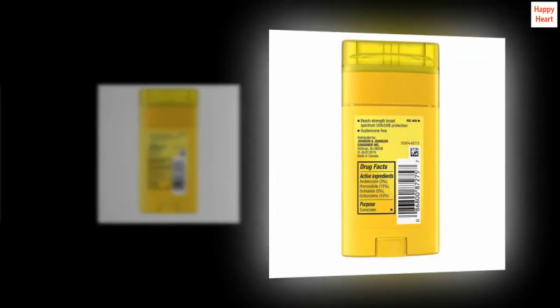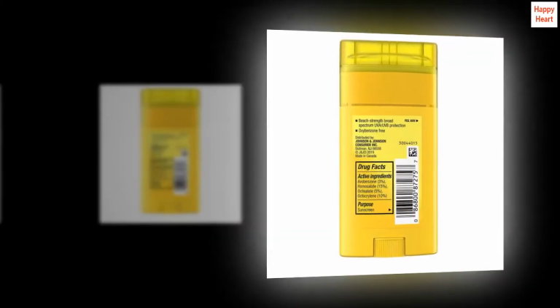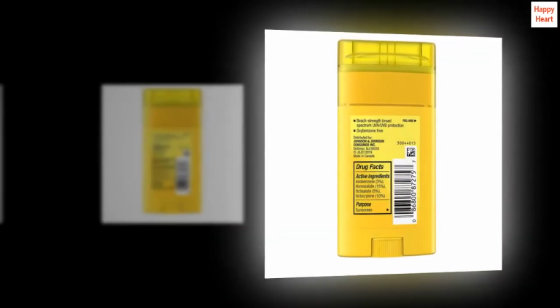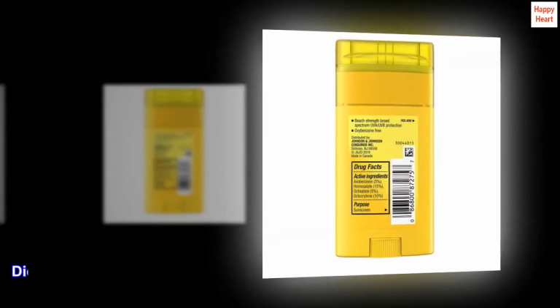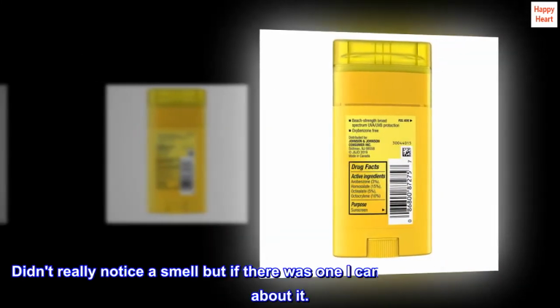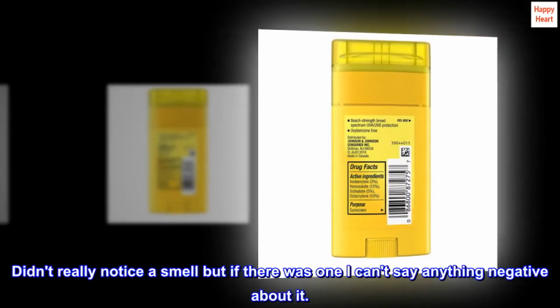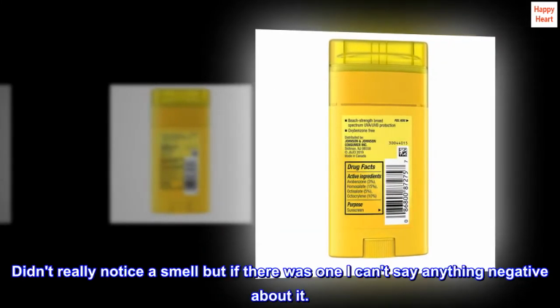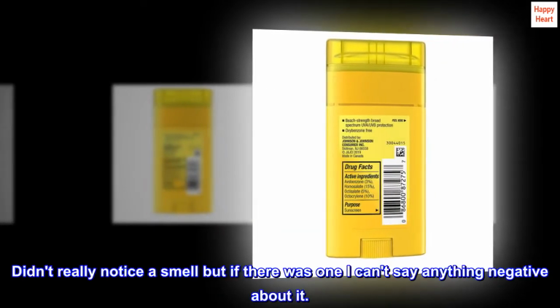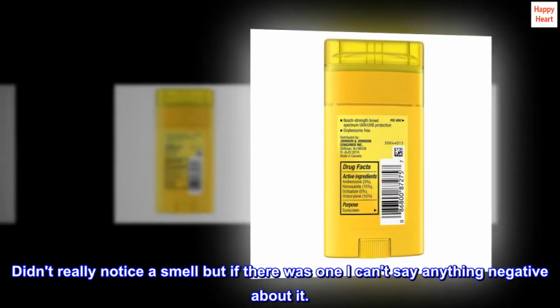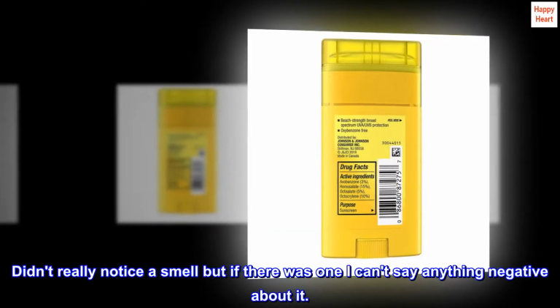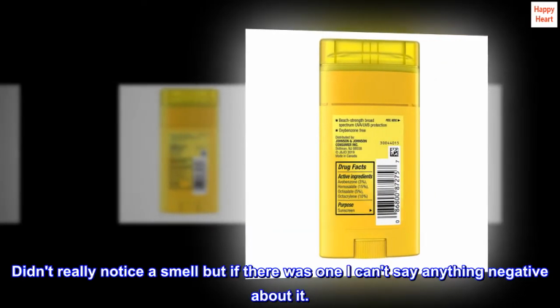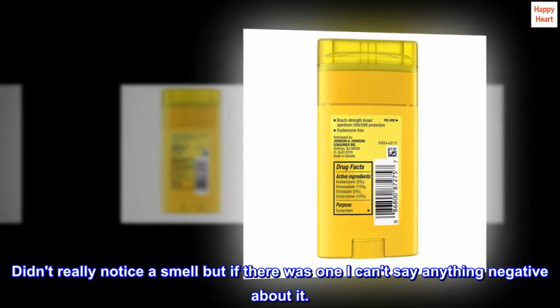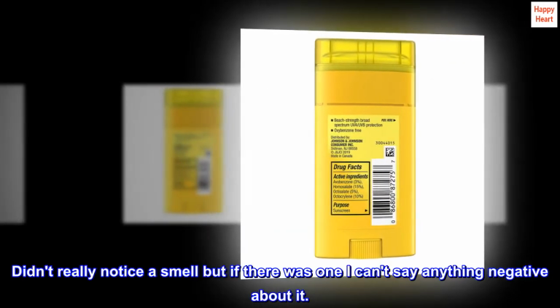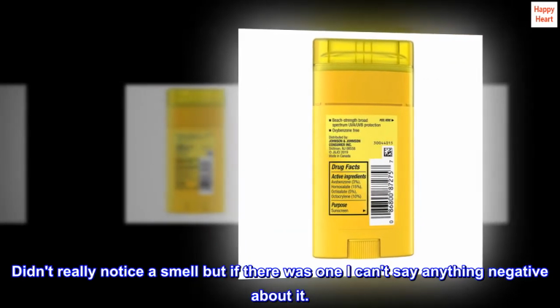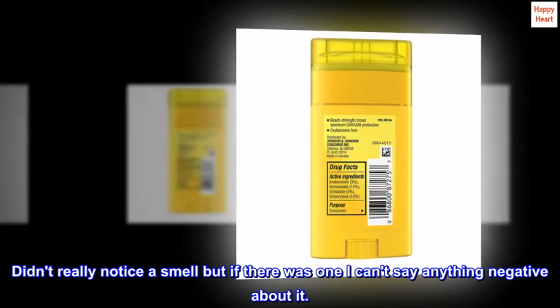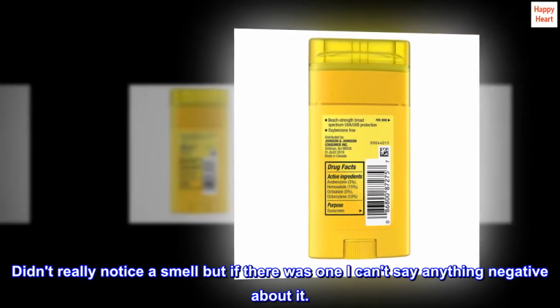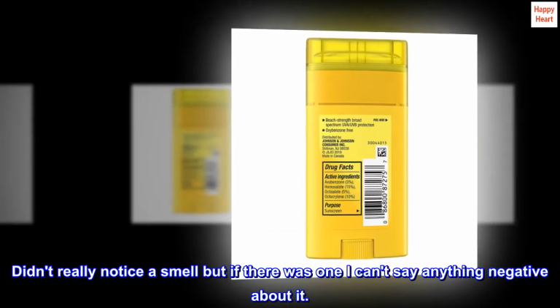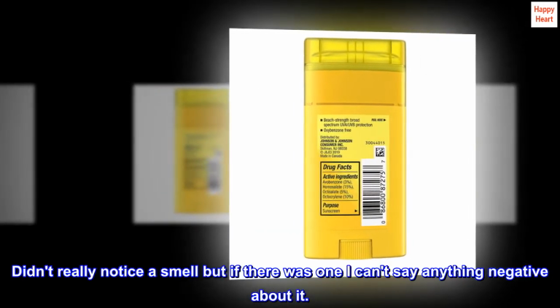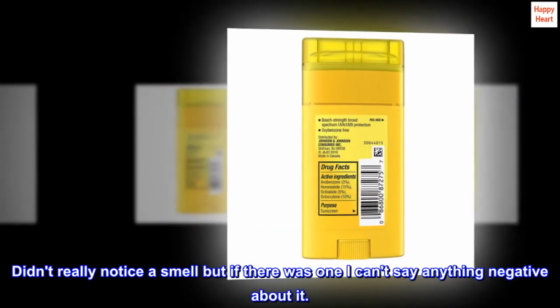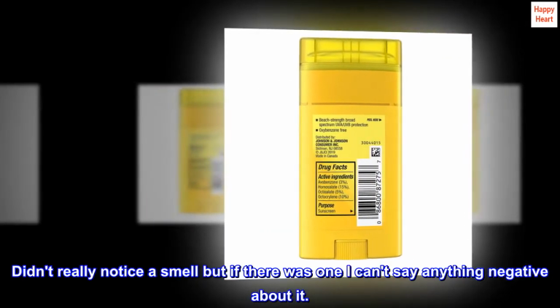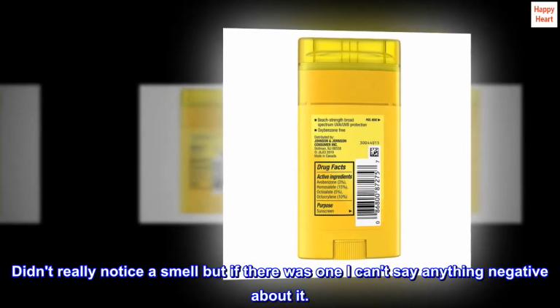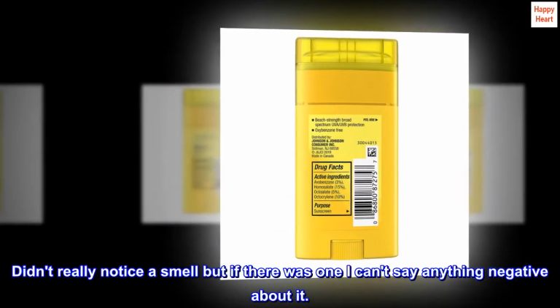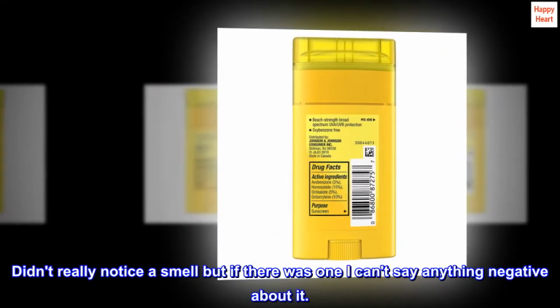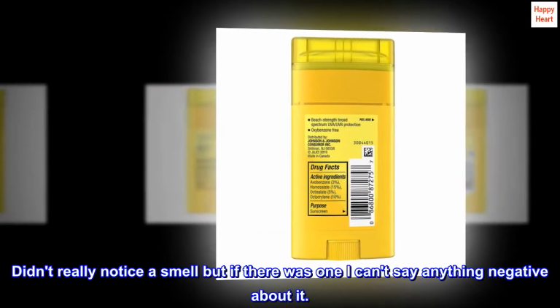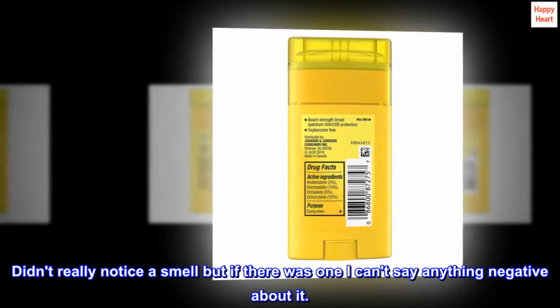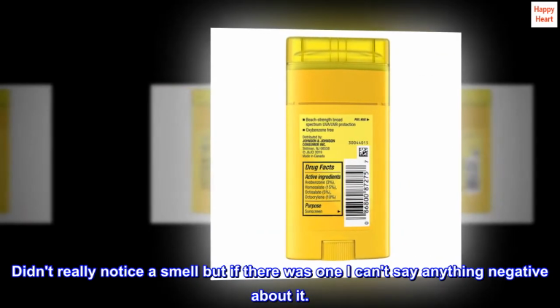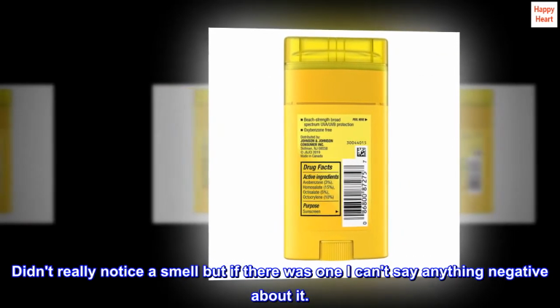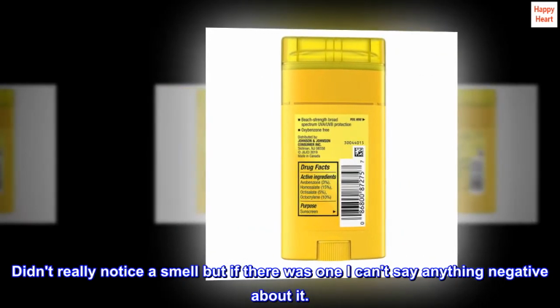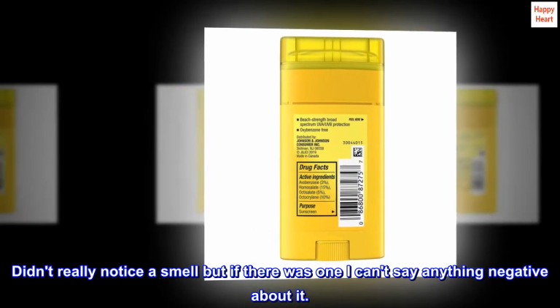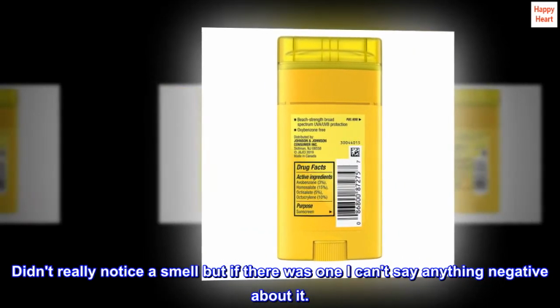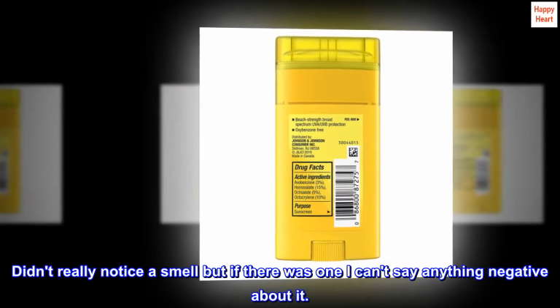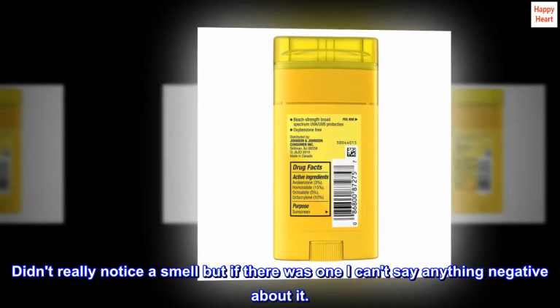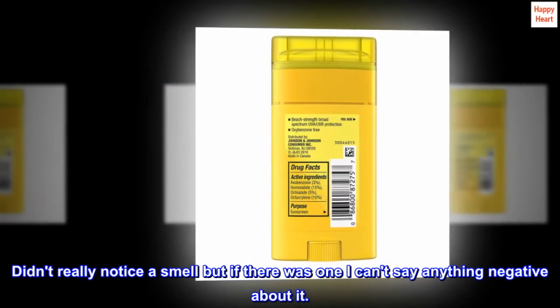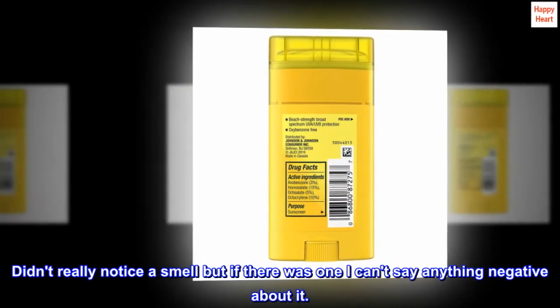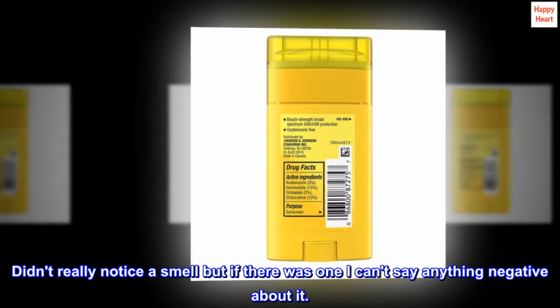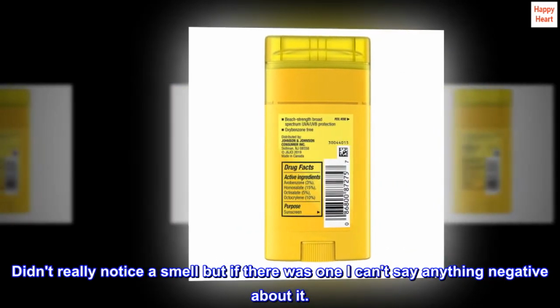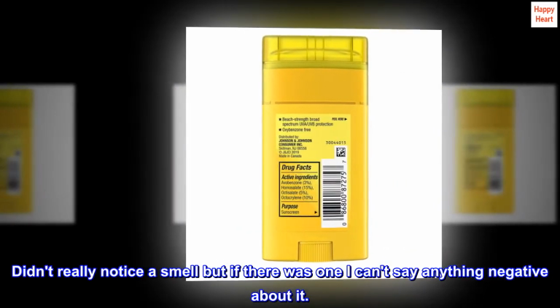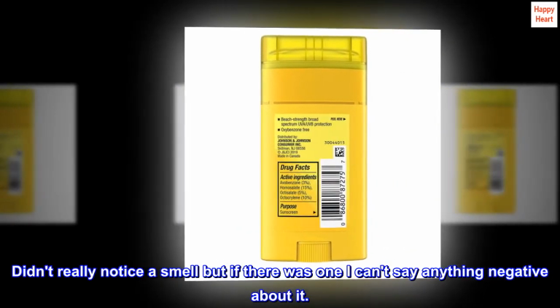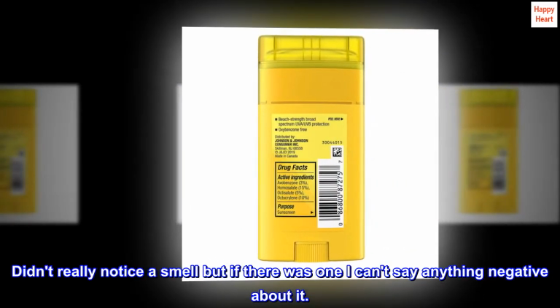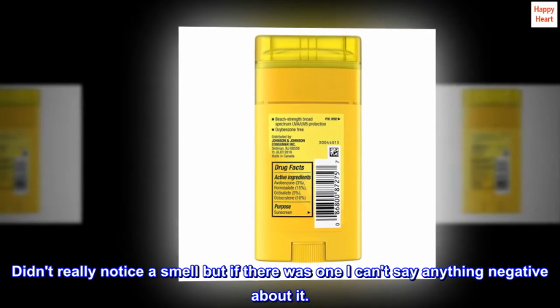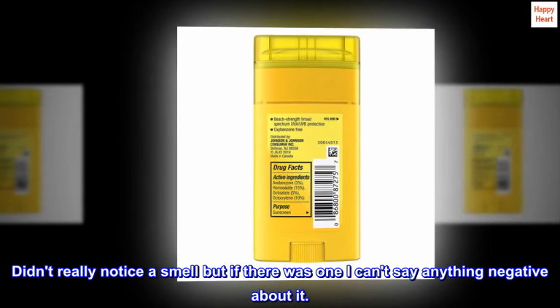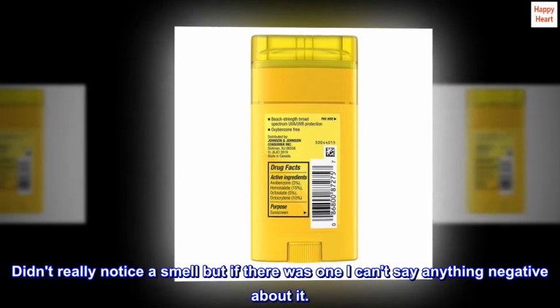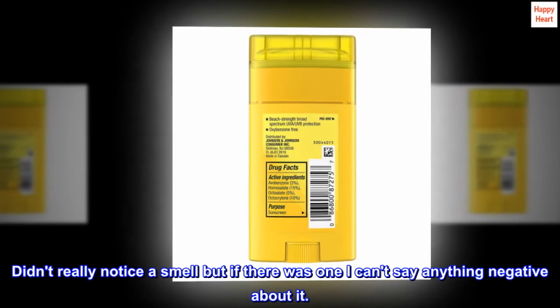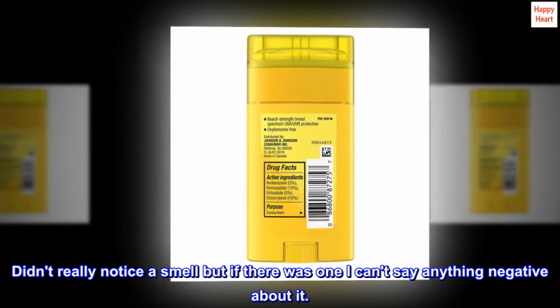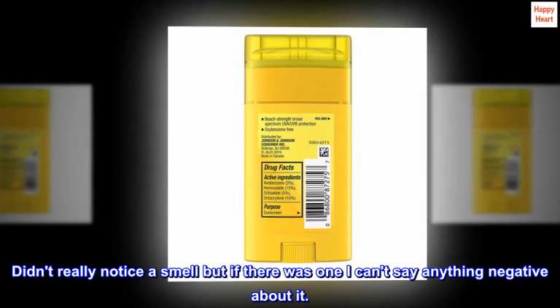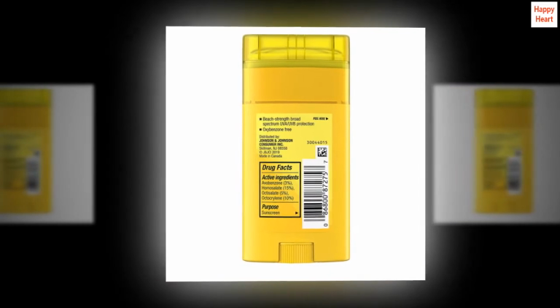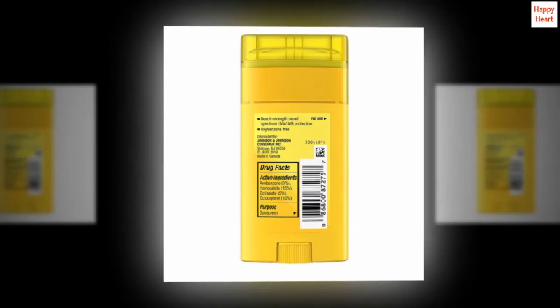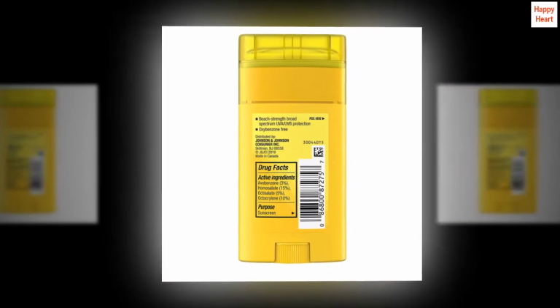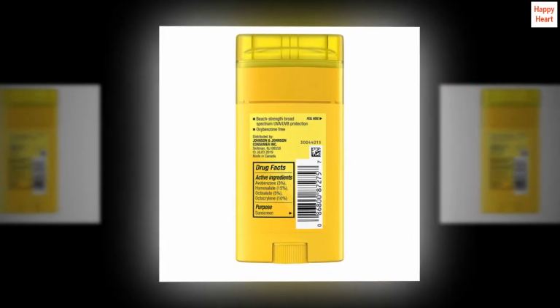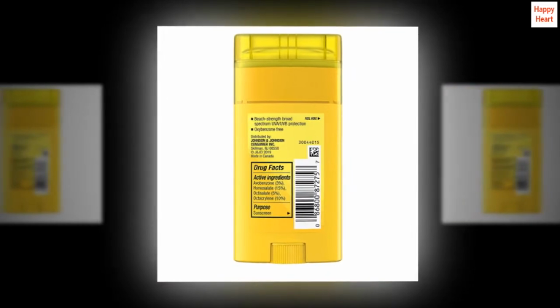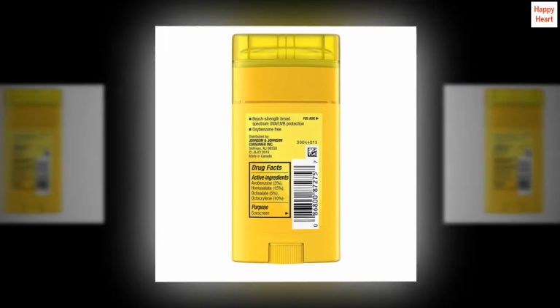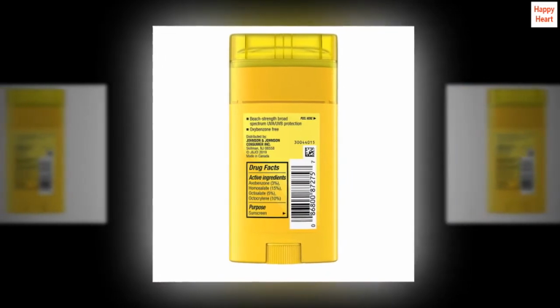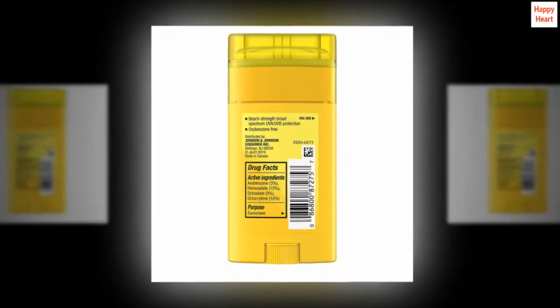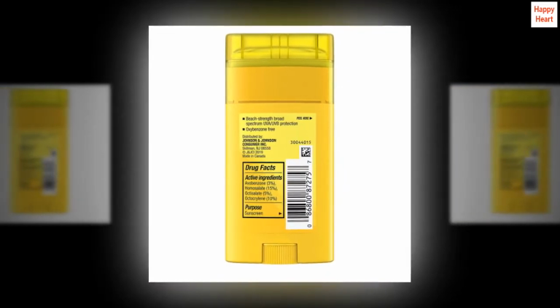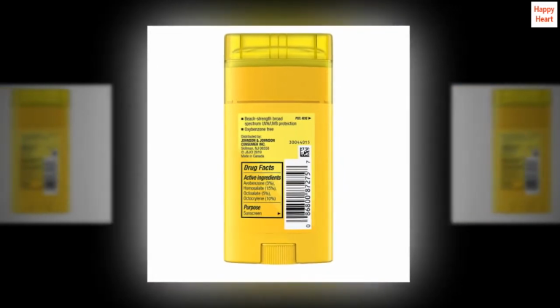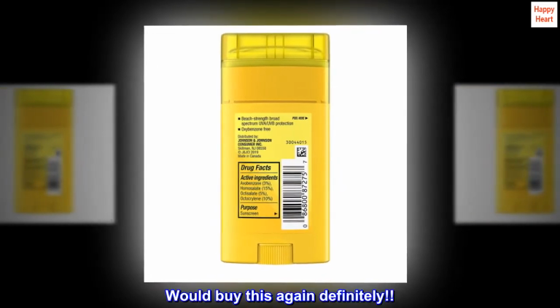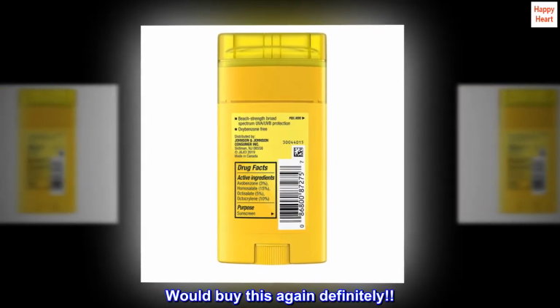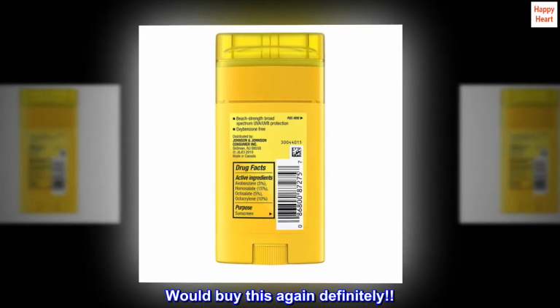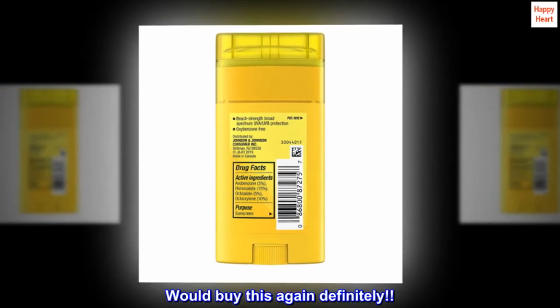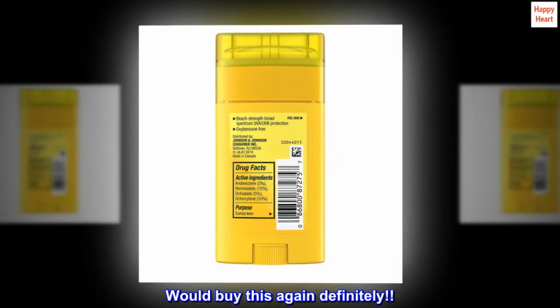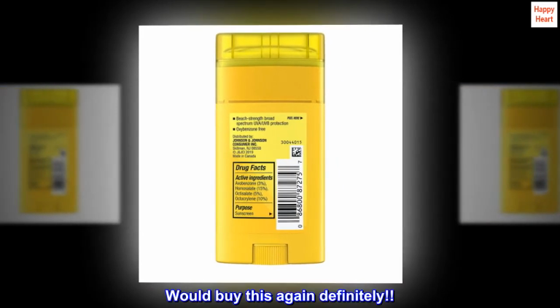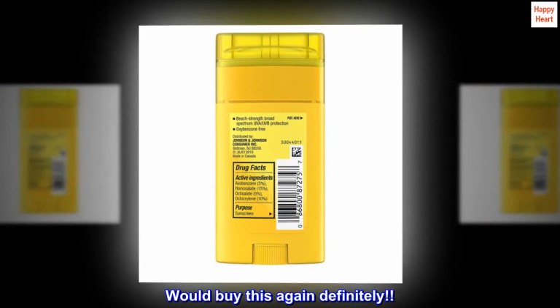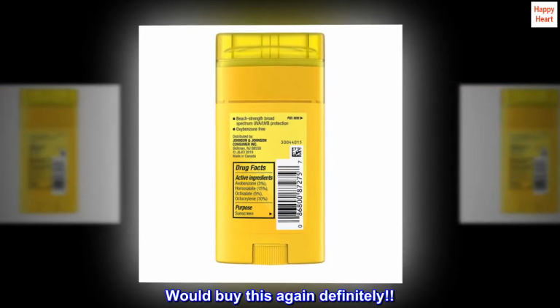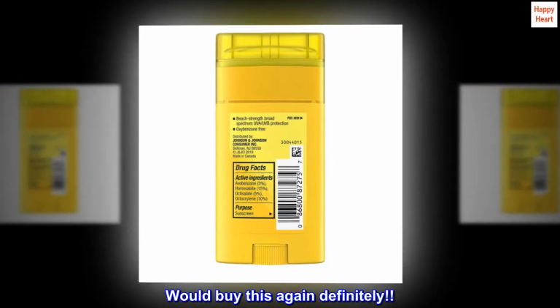Didn't really notice a smell, but if there was one I can't say anything negative about it. Would buy this again definitely.